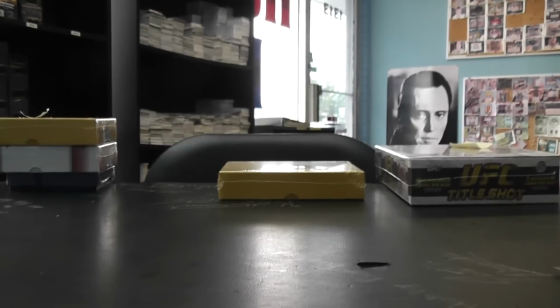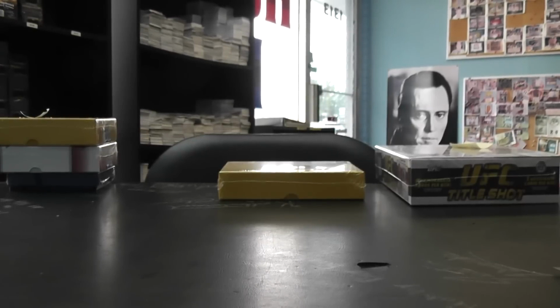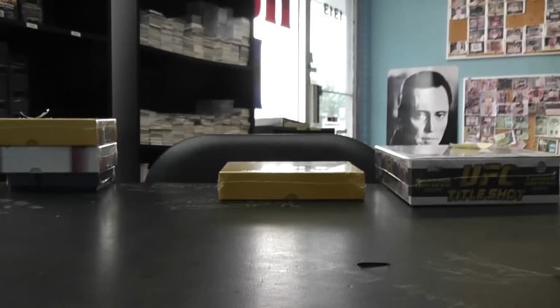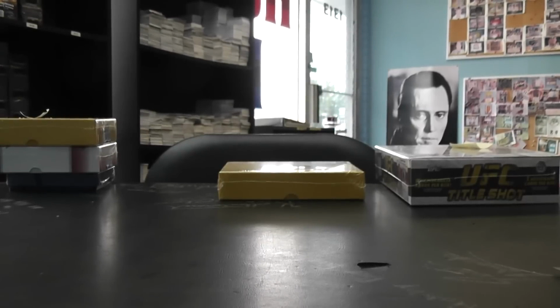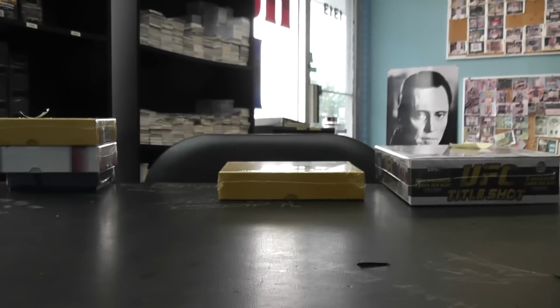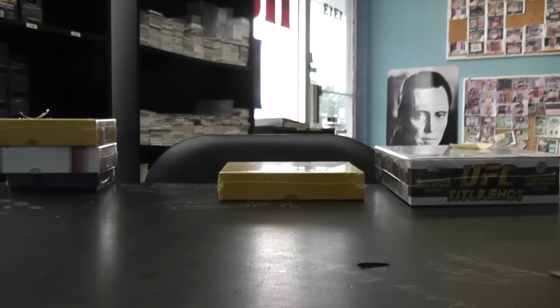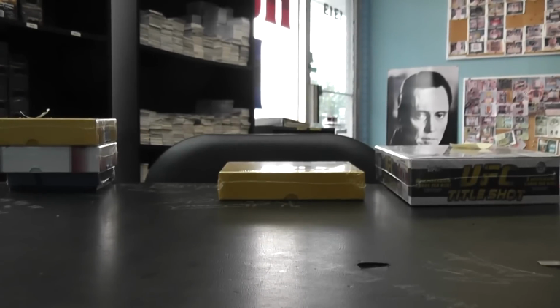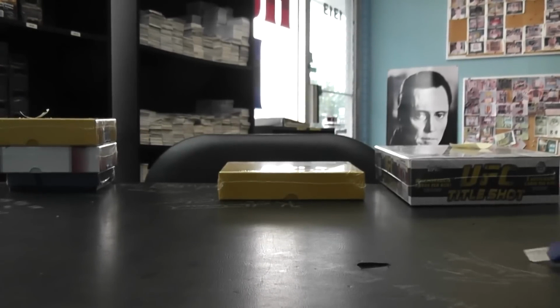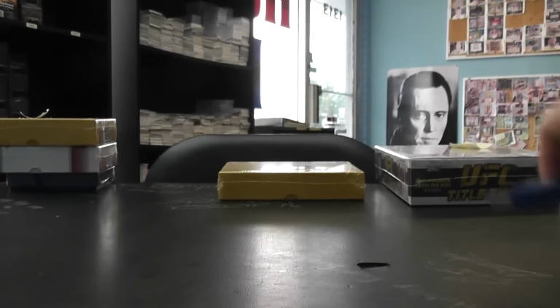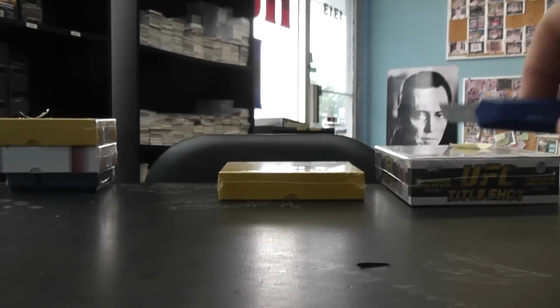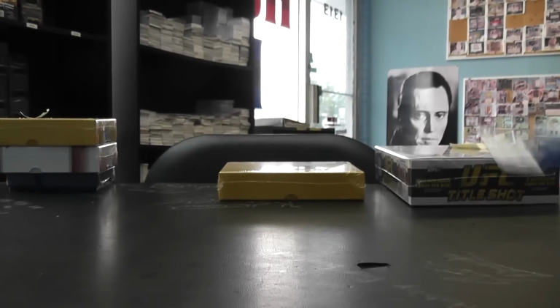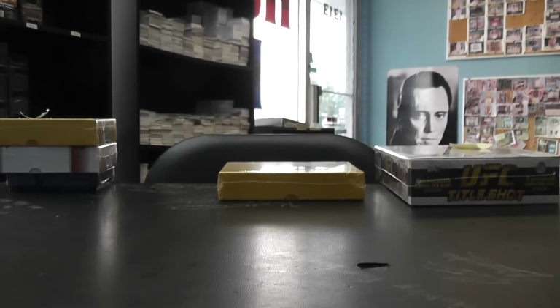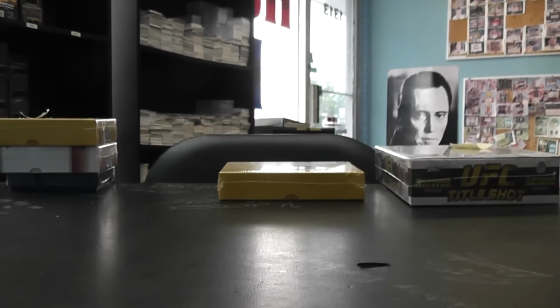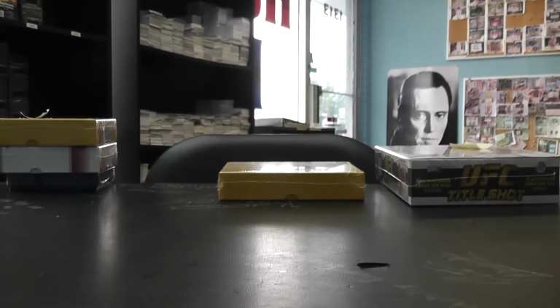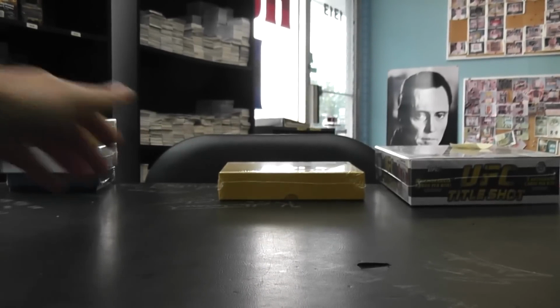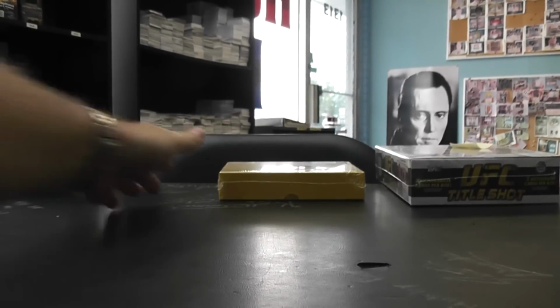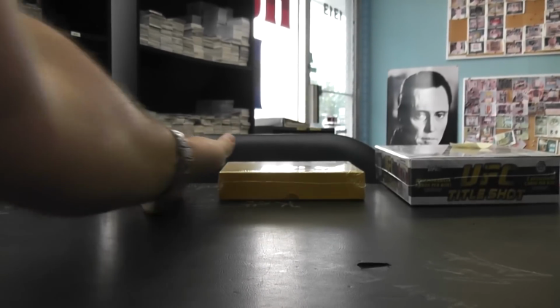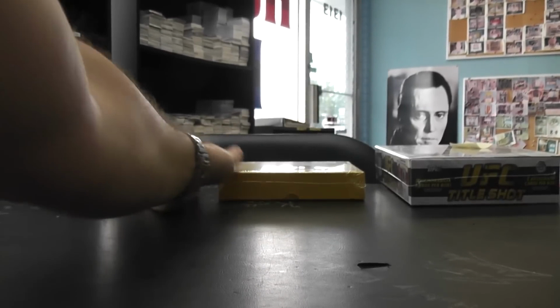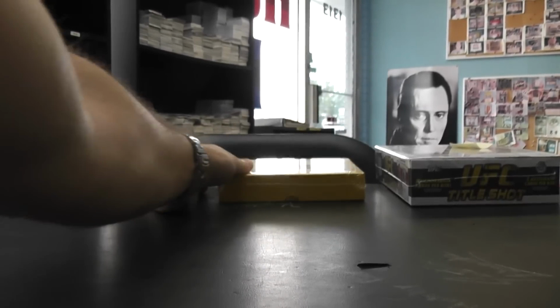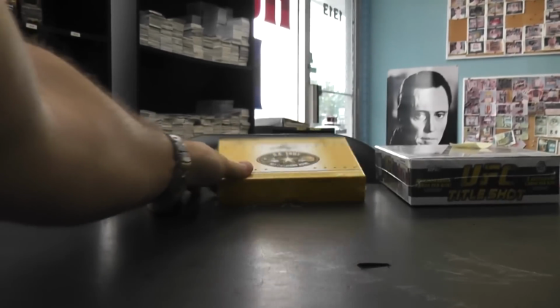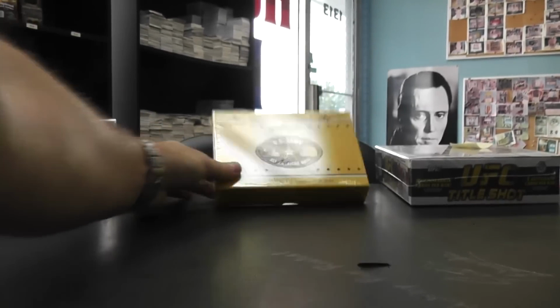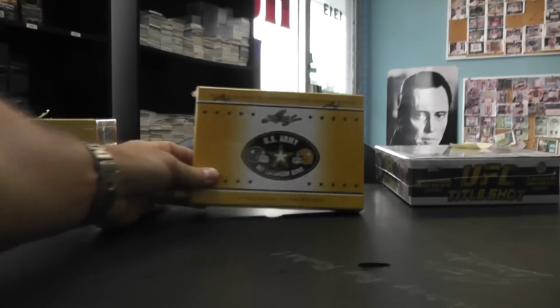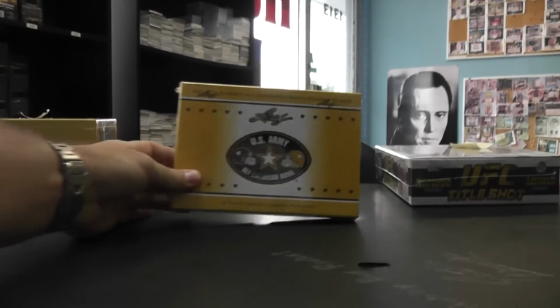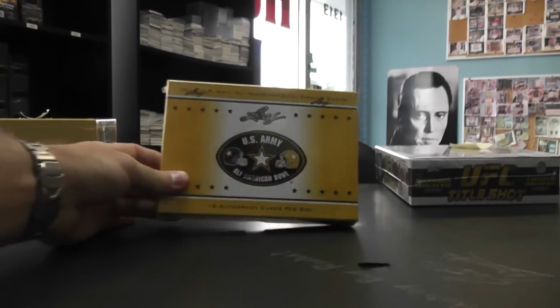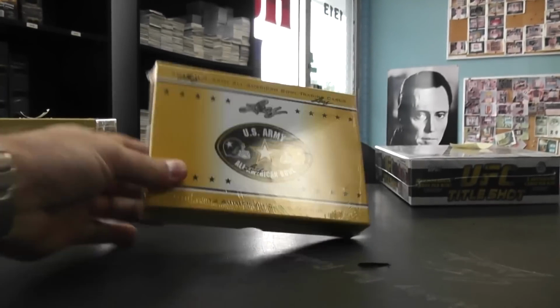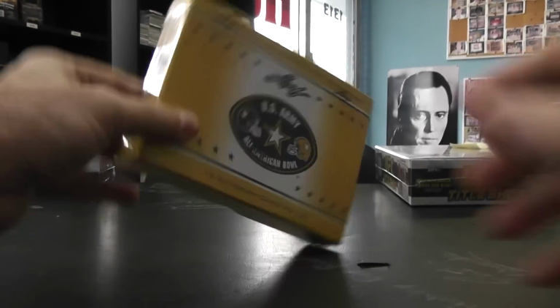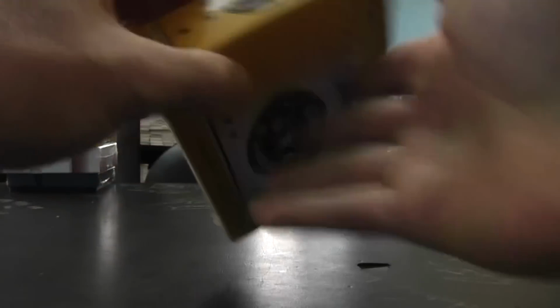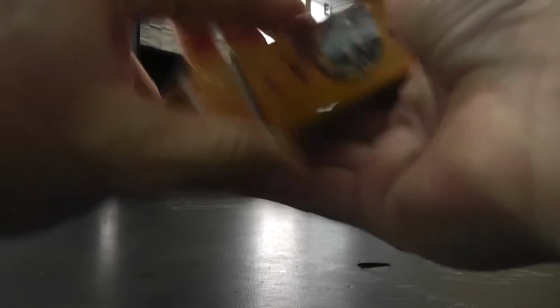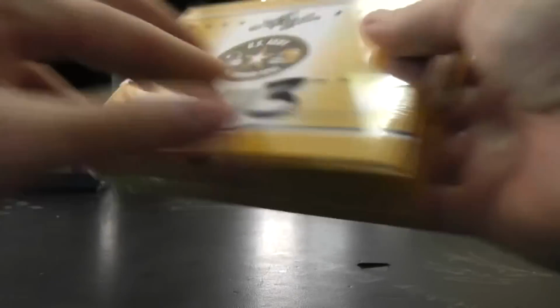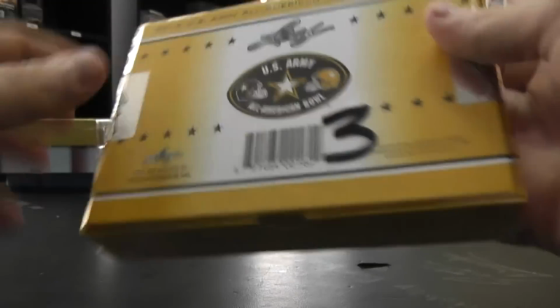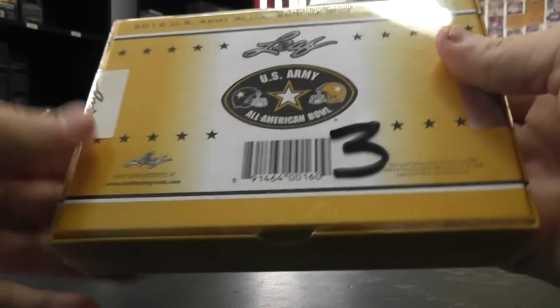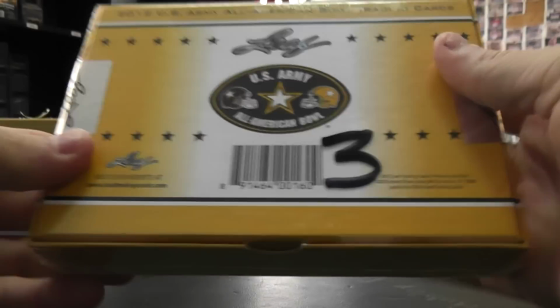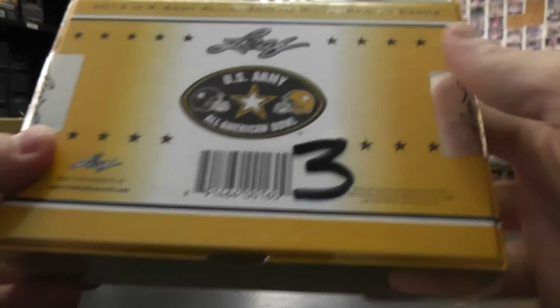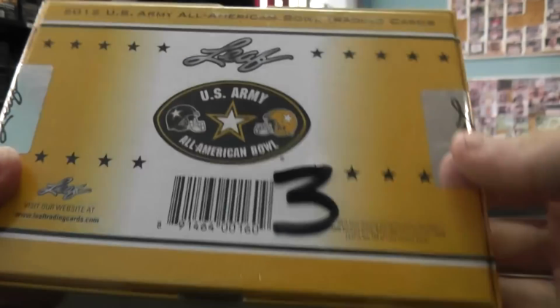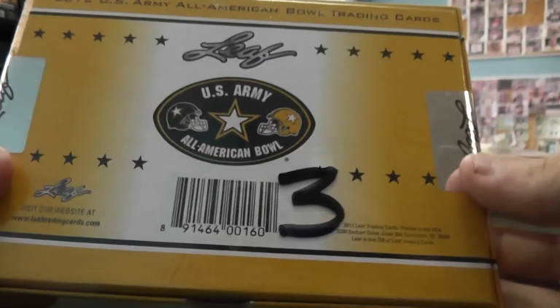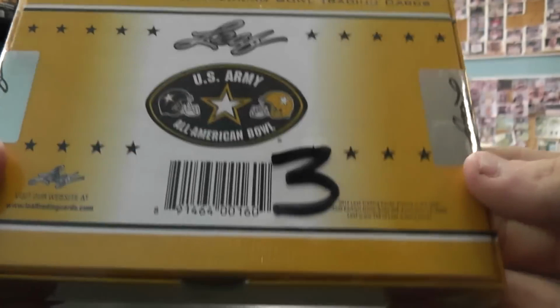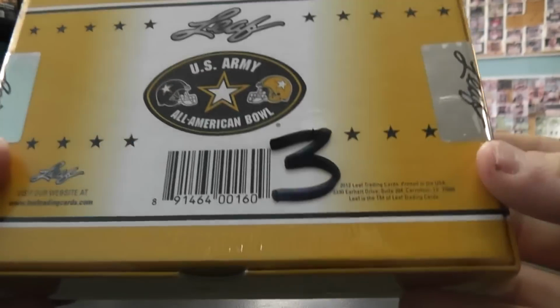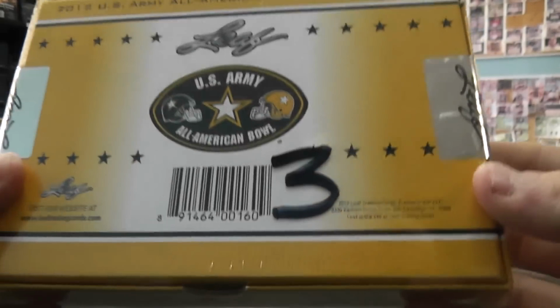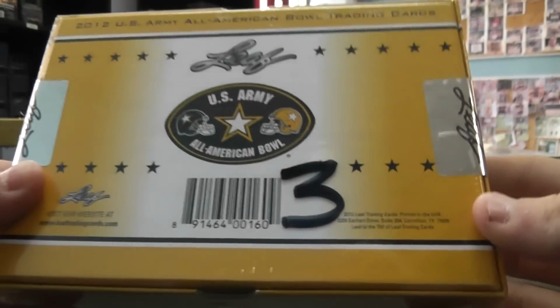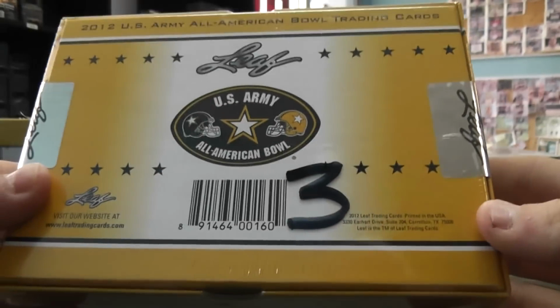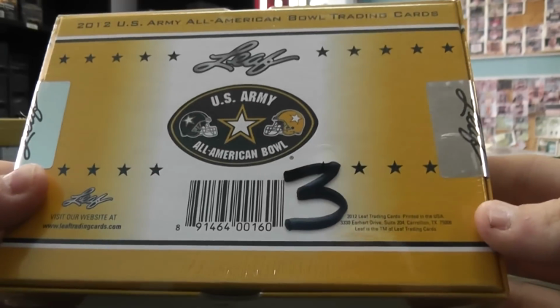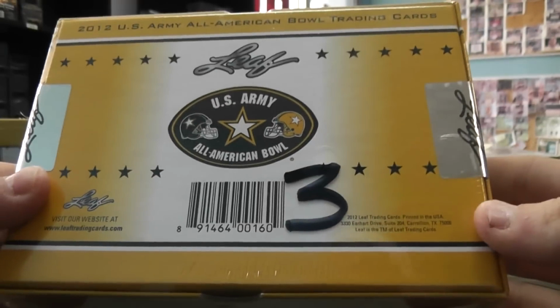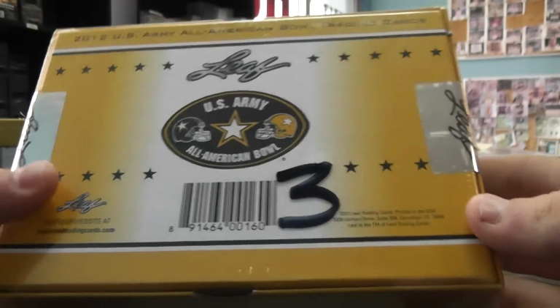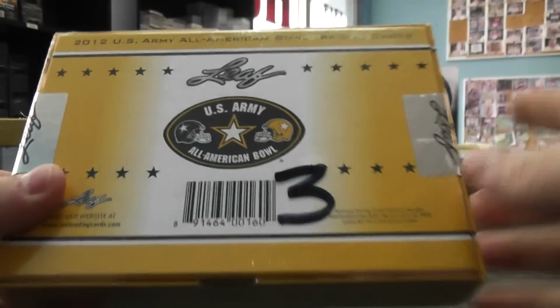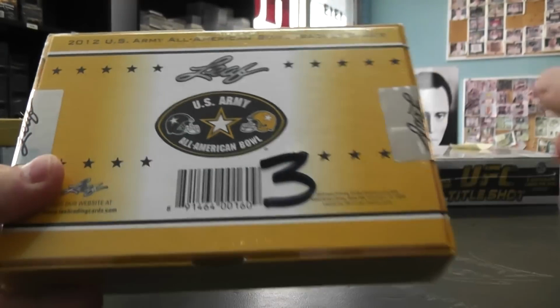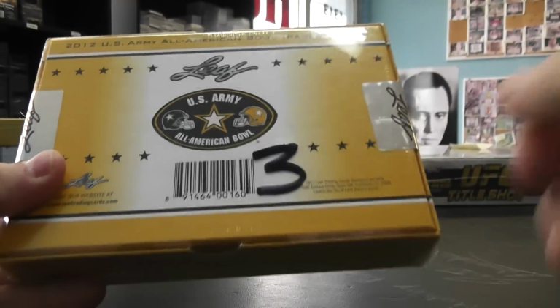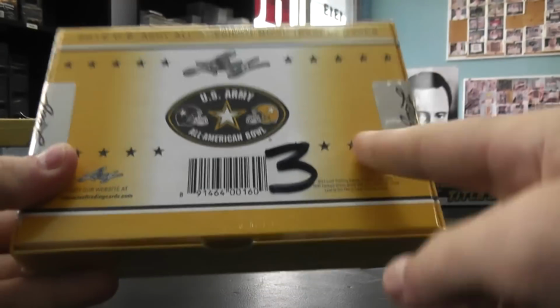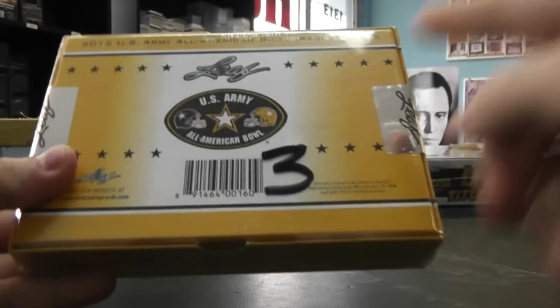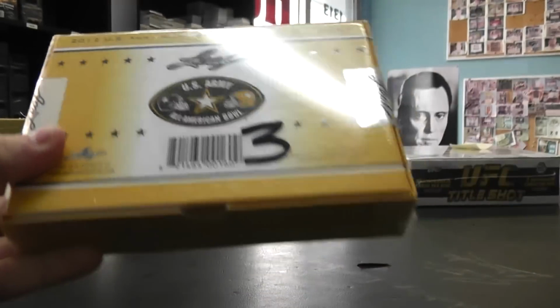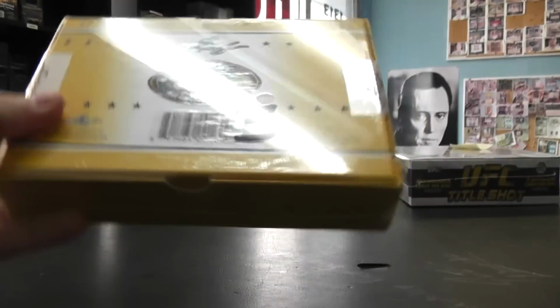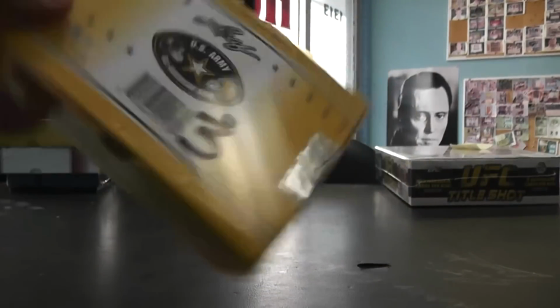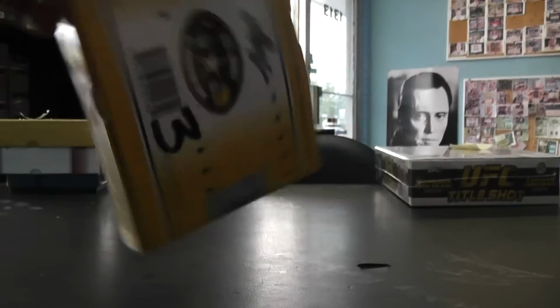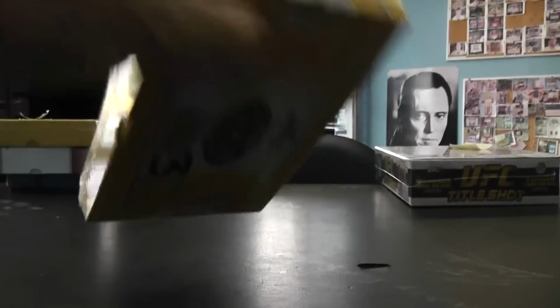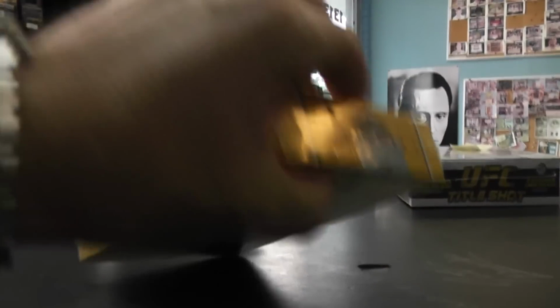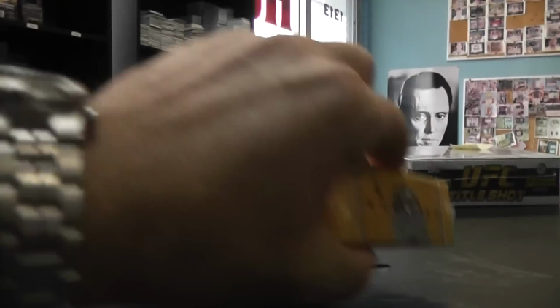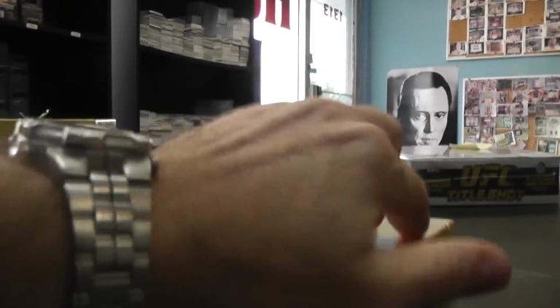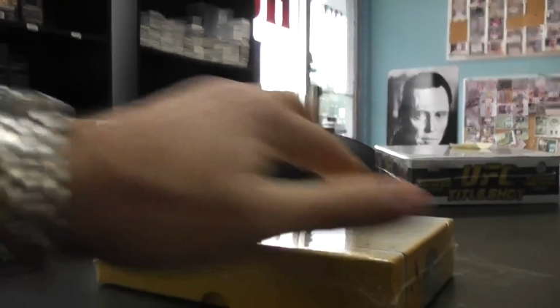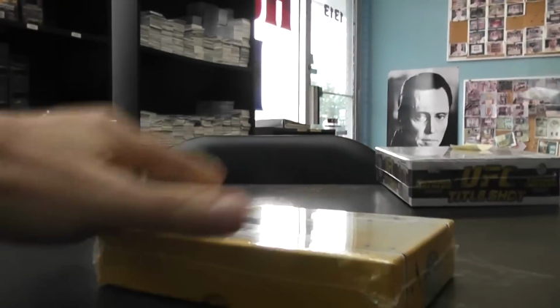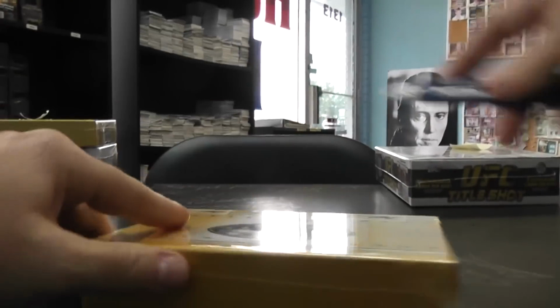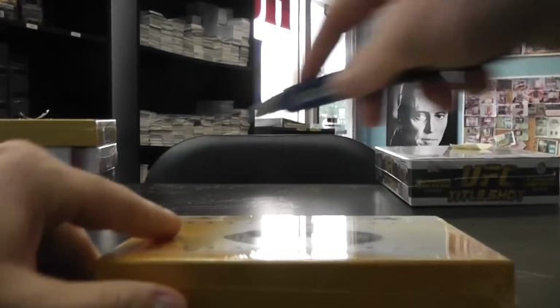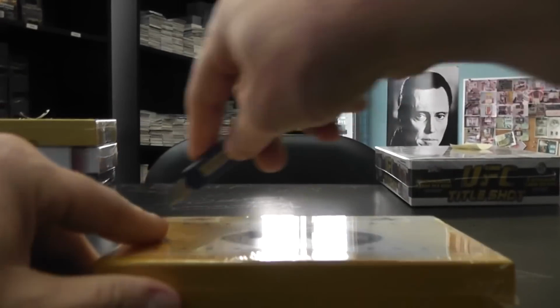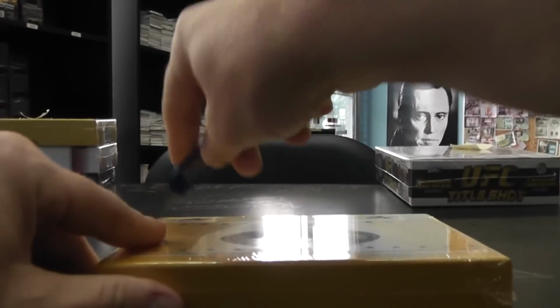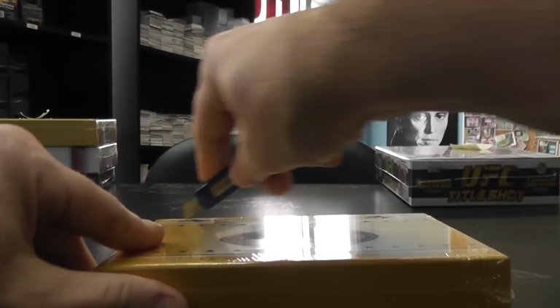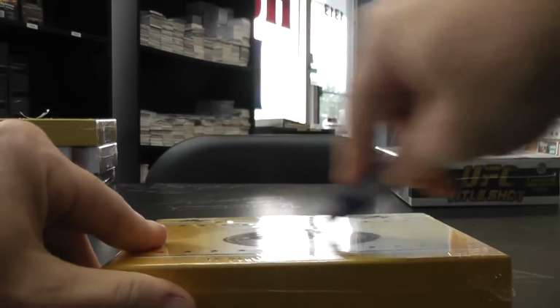Next up we got one of these Army Brights — U.S. Army All-American Box Number 3, Tequila. That's the one you pick. Here we go.